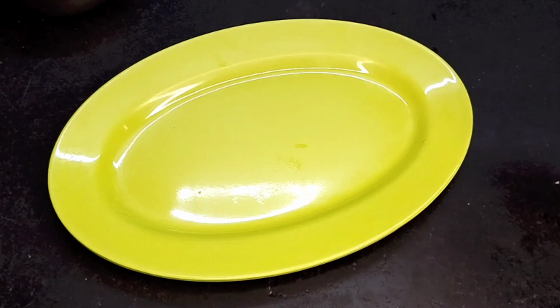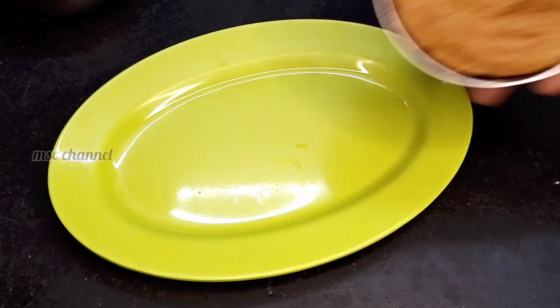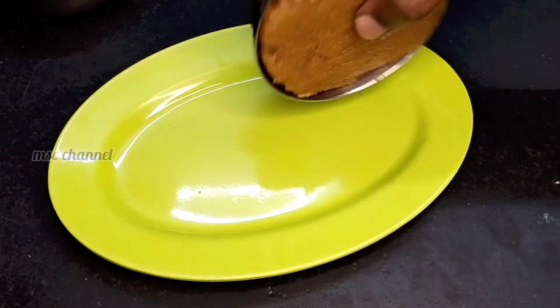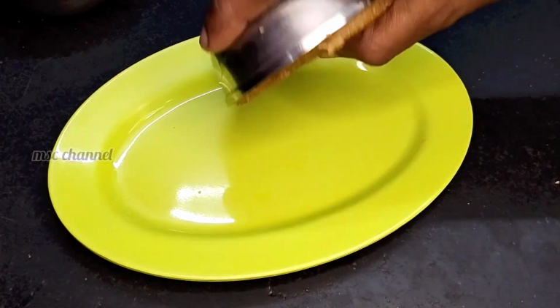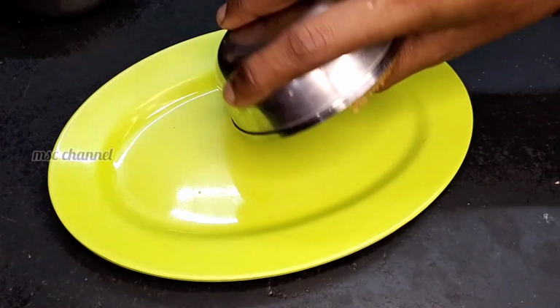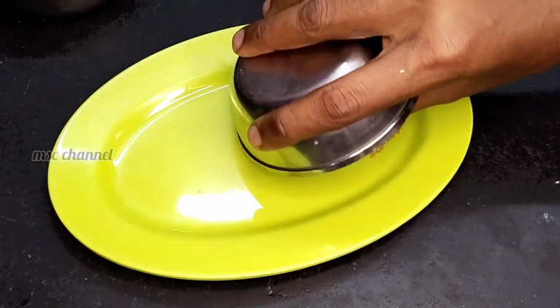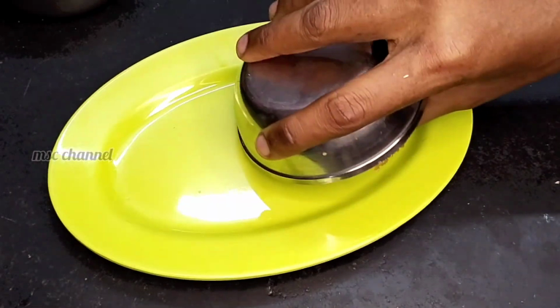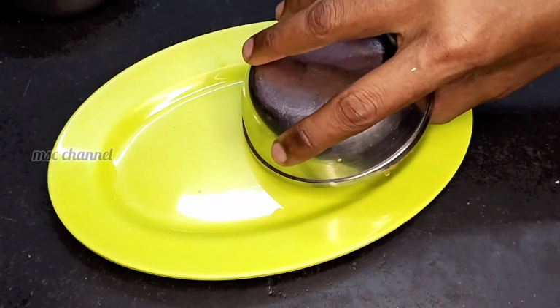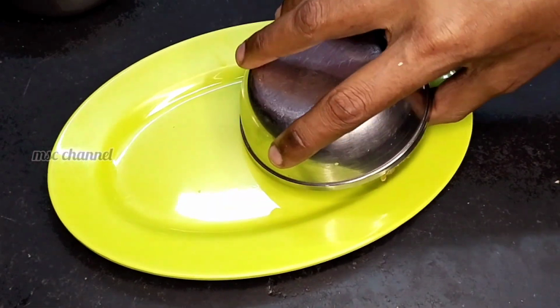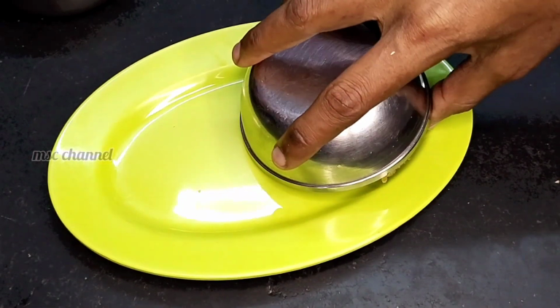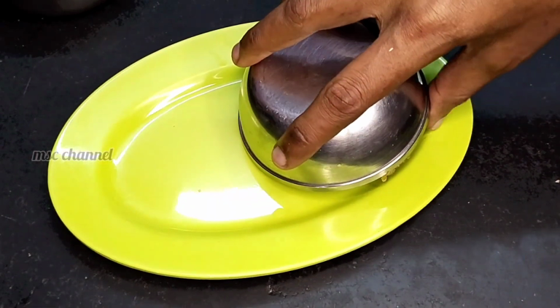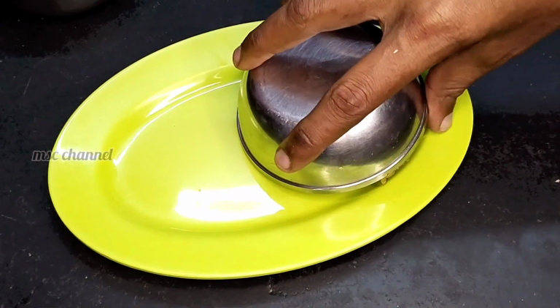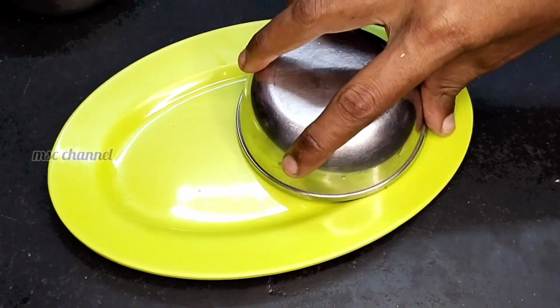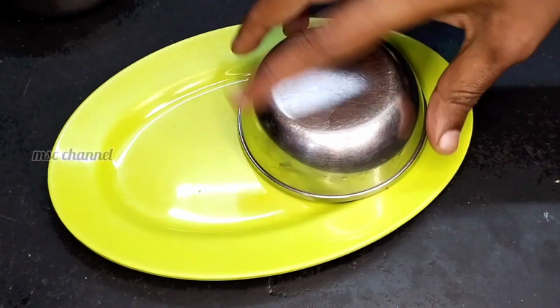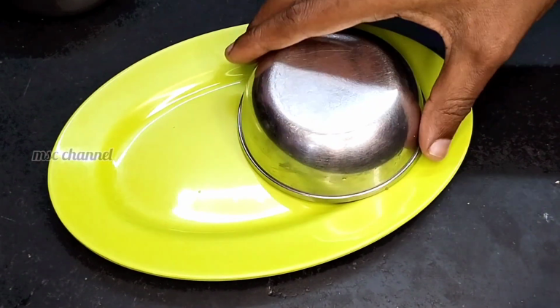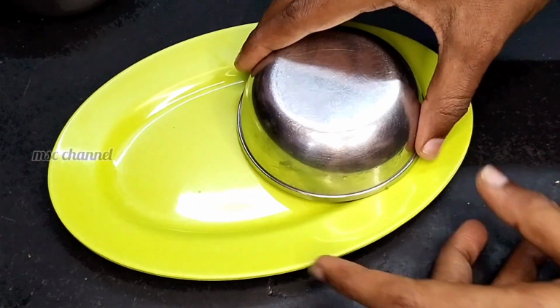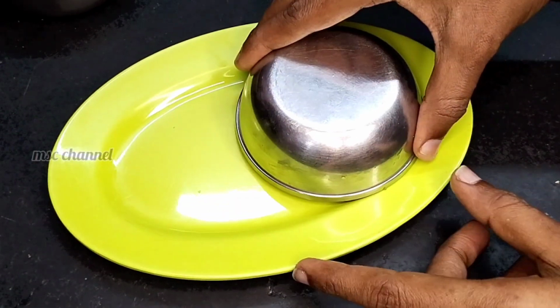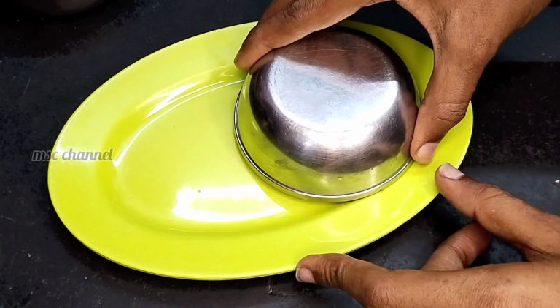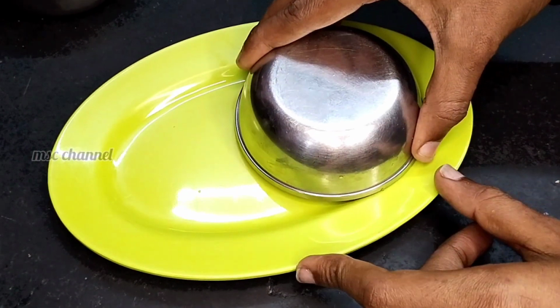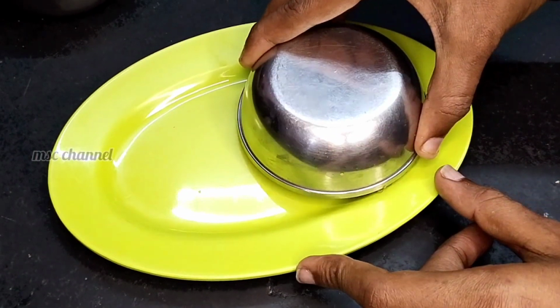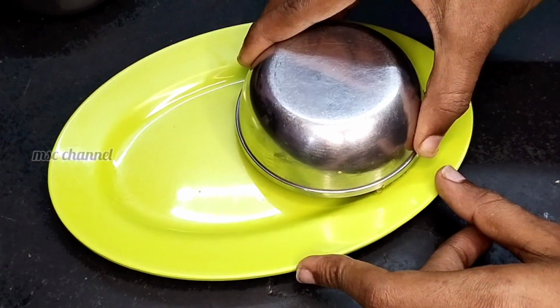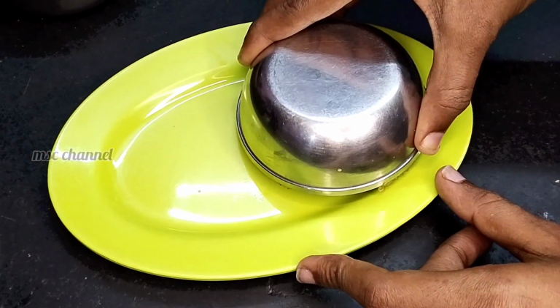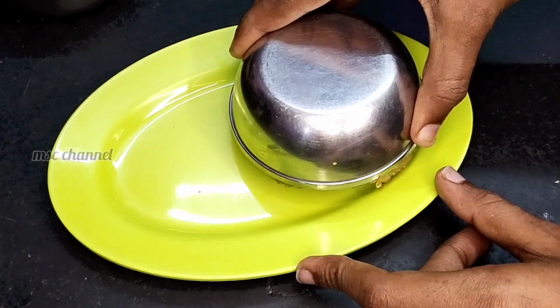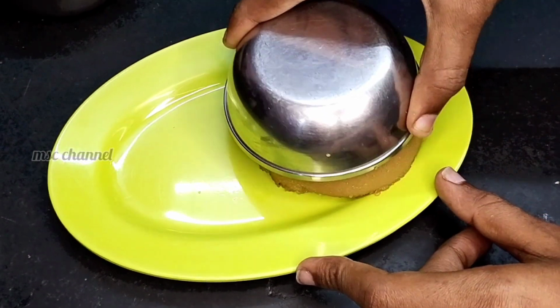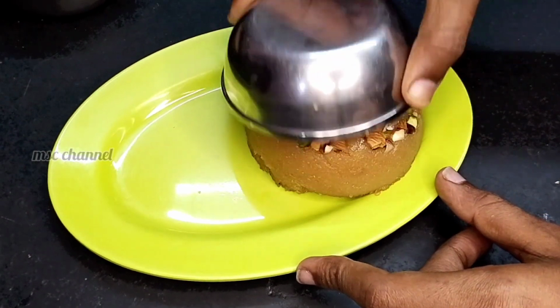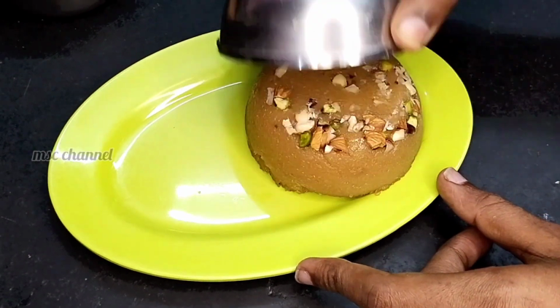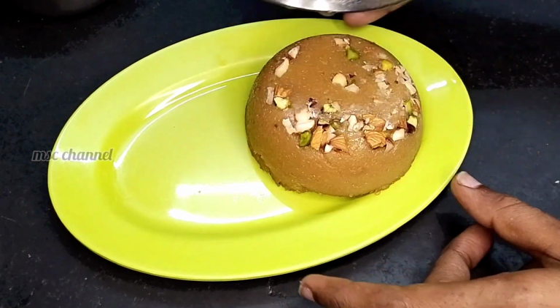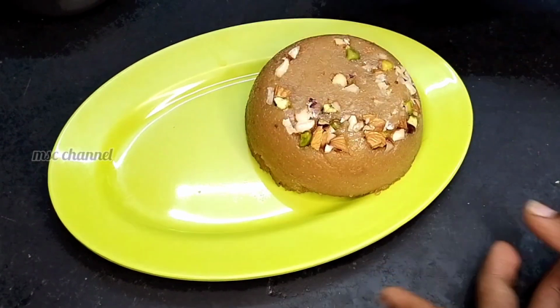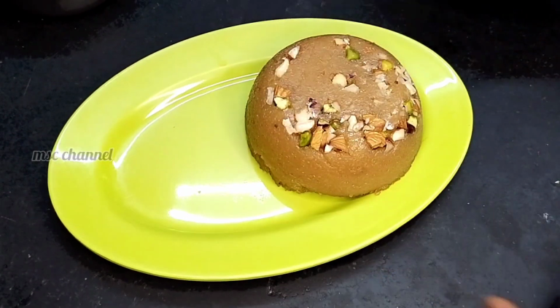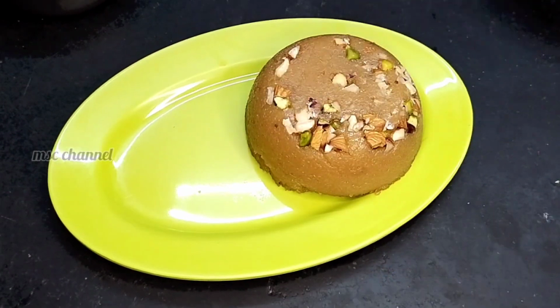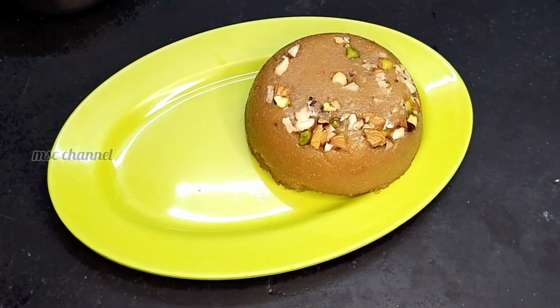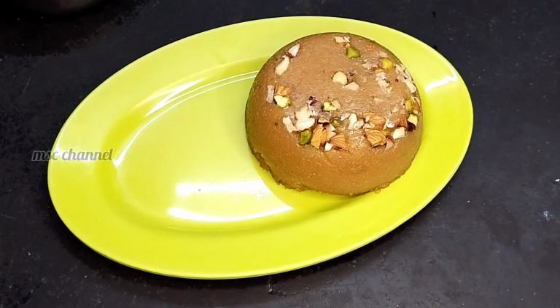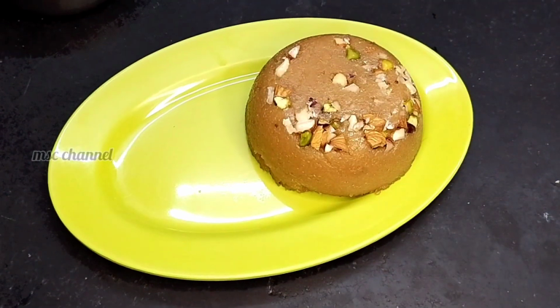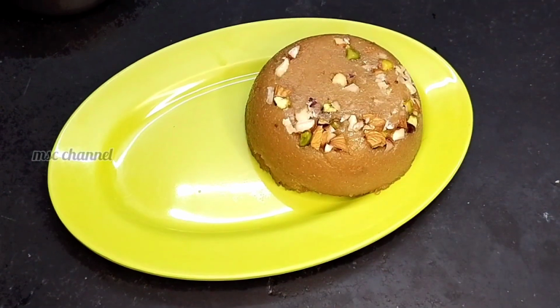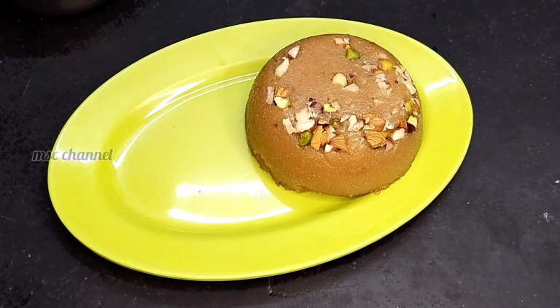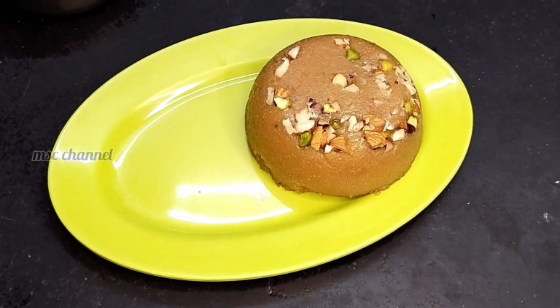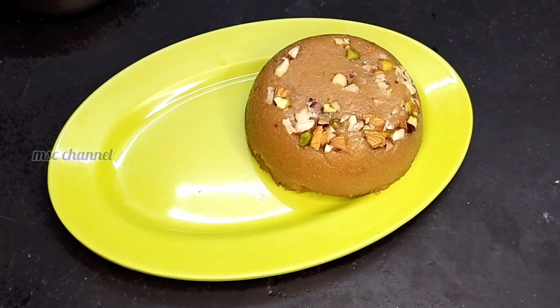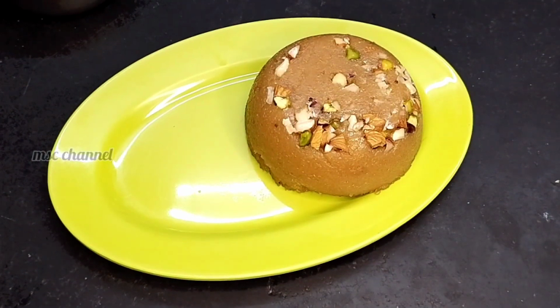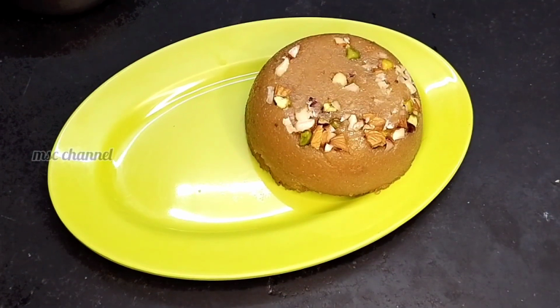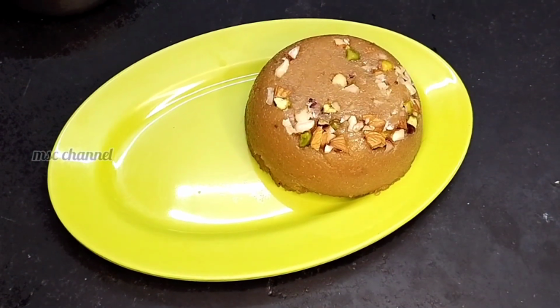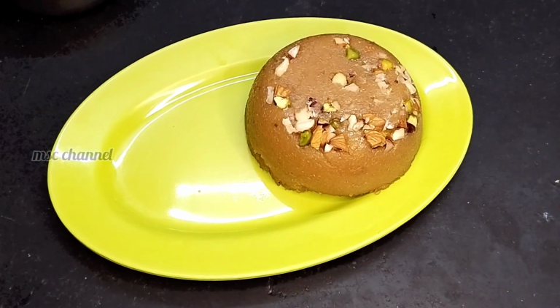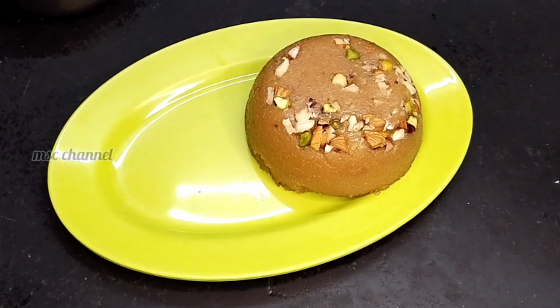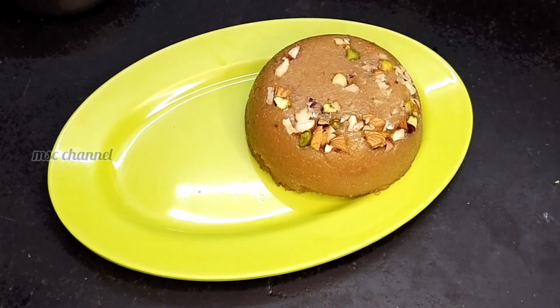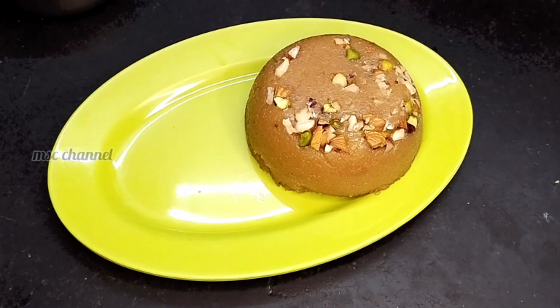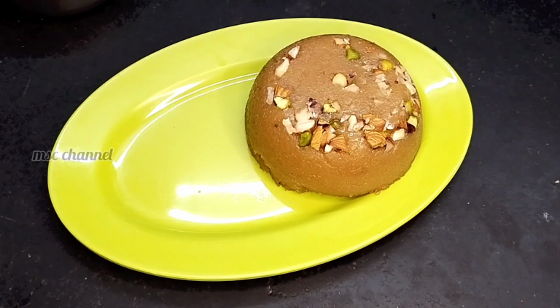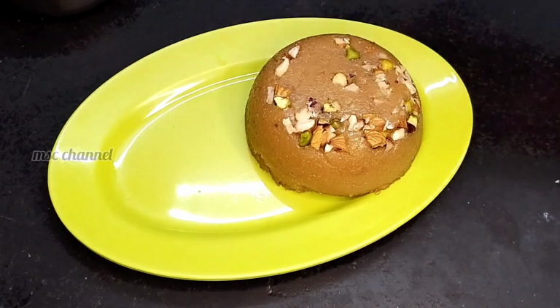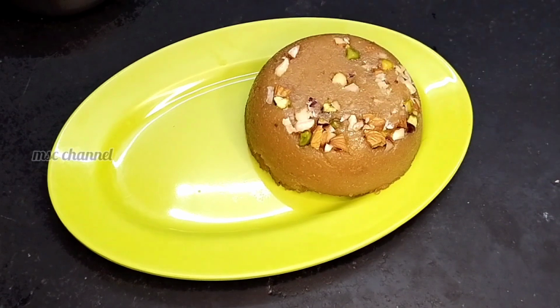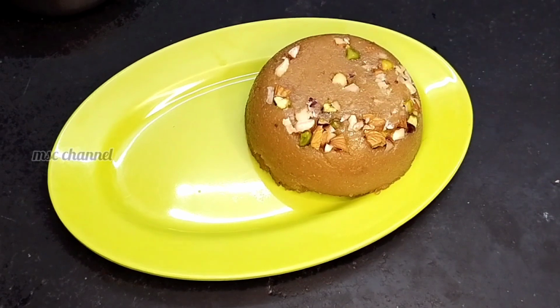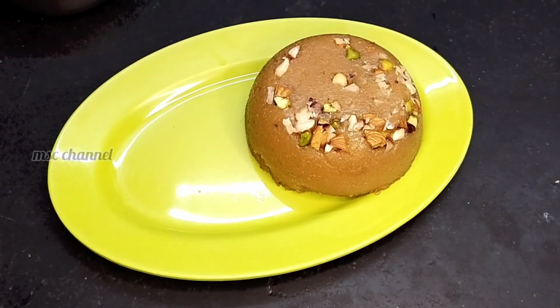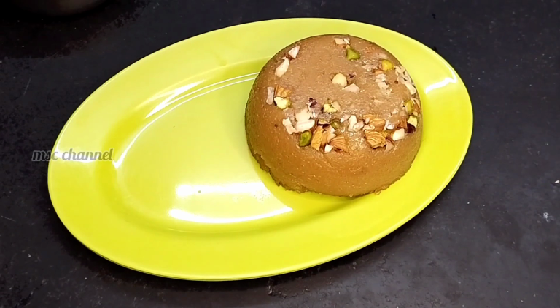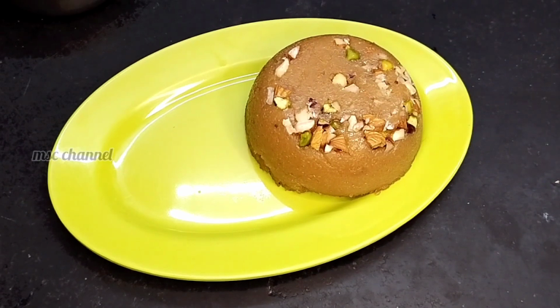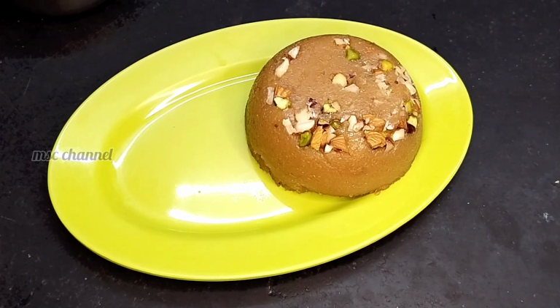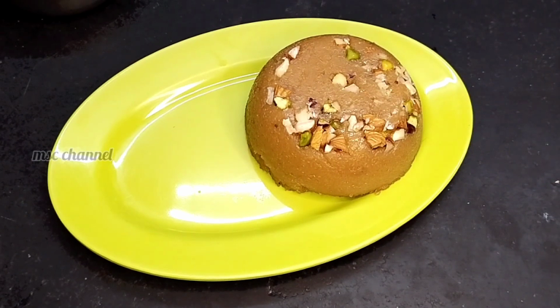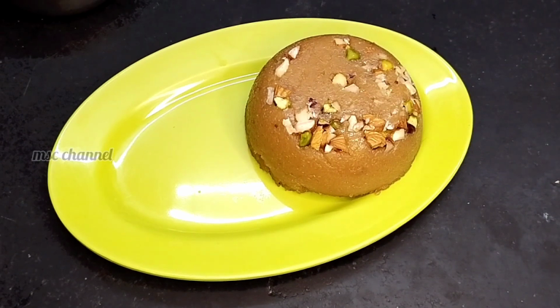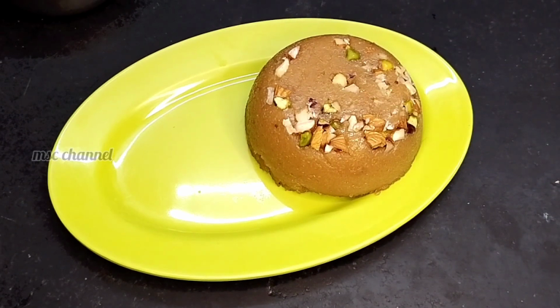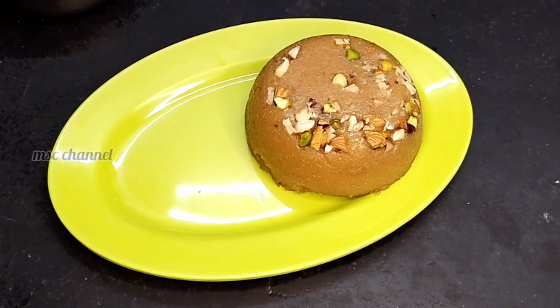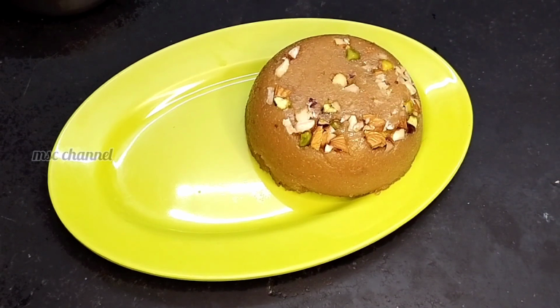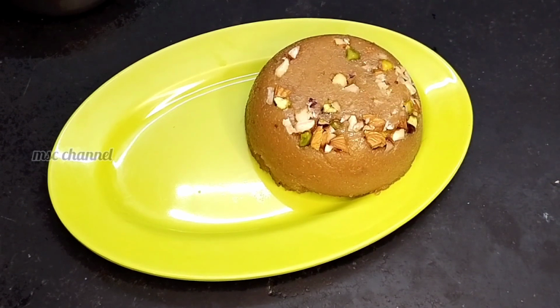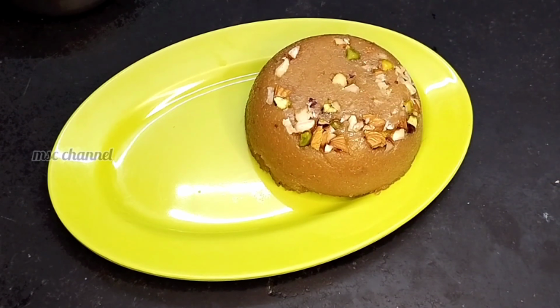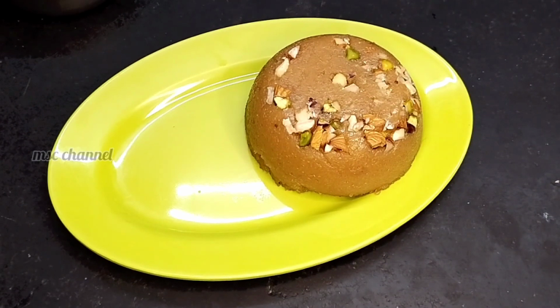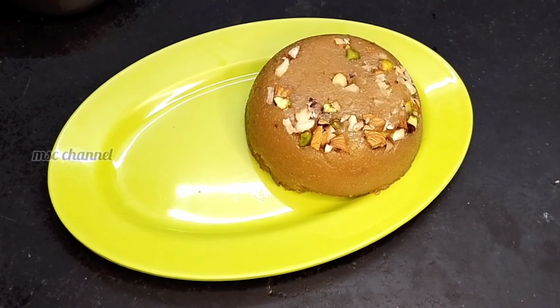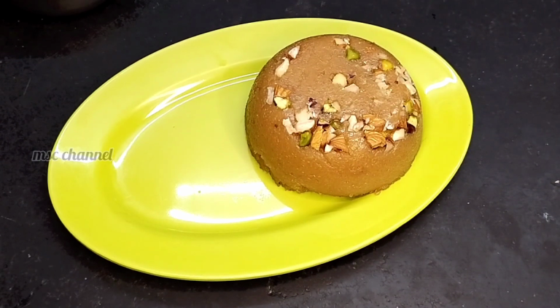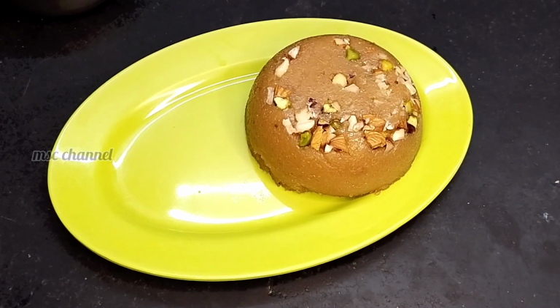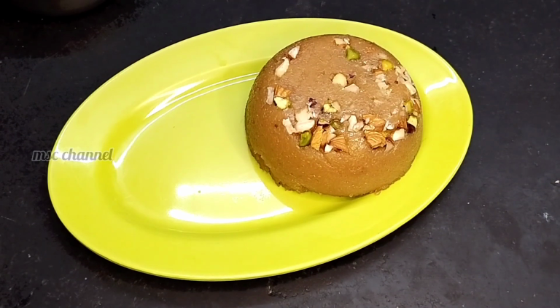Hi, dear friends! Welcome back to our channel! In our house, we can use 4 simple ingredients to make a rich taste and sweet recipe.